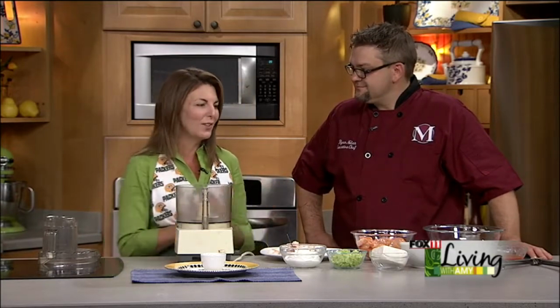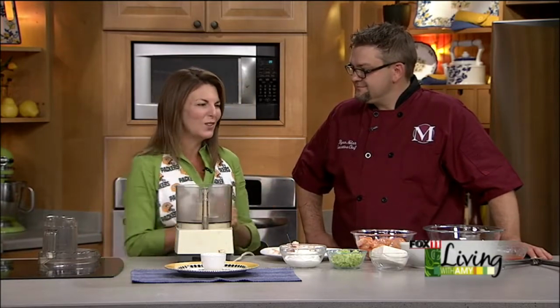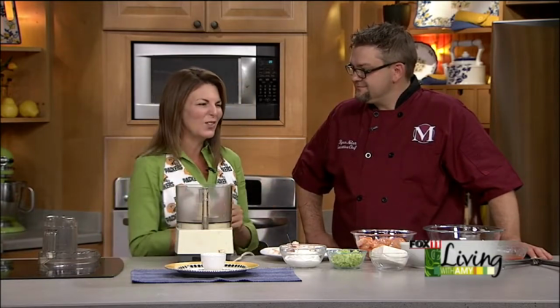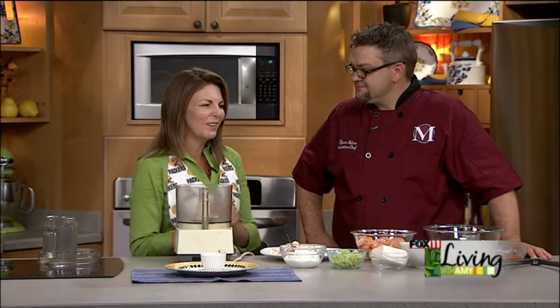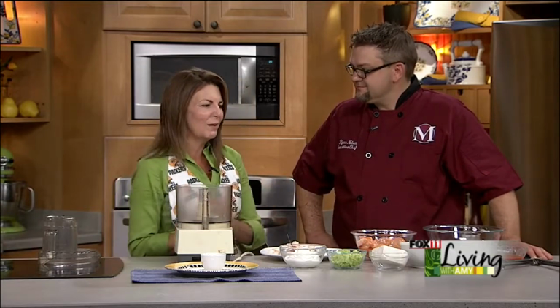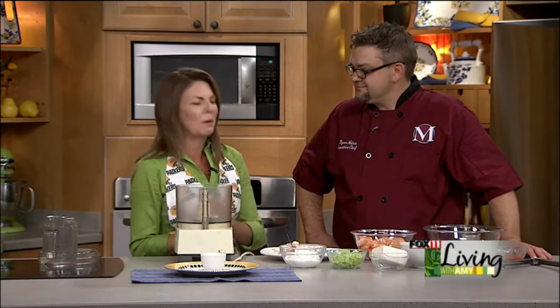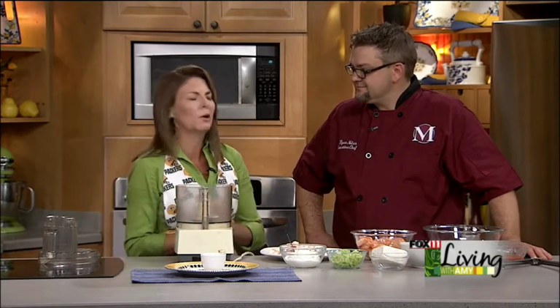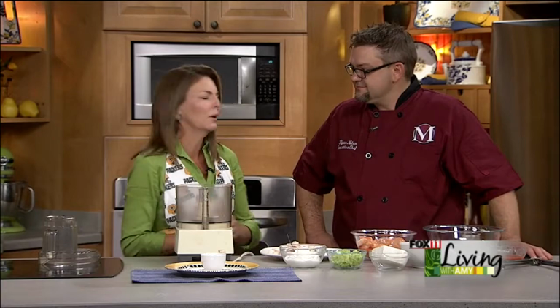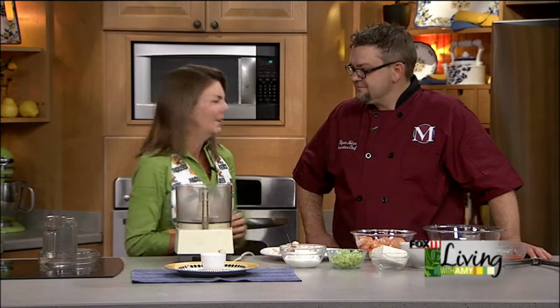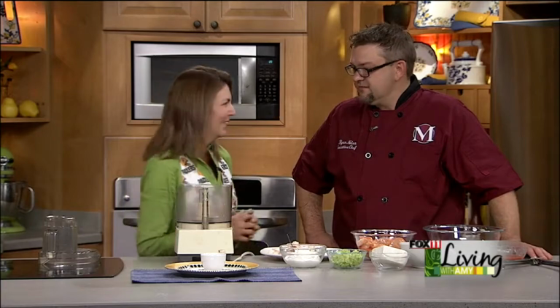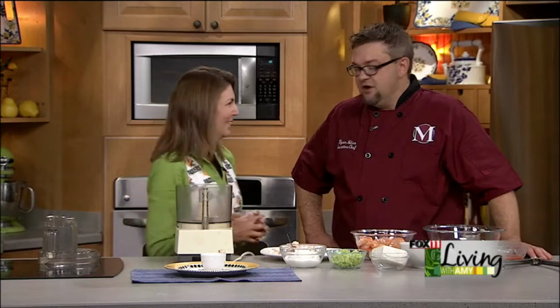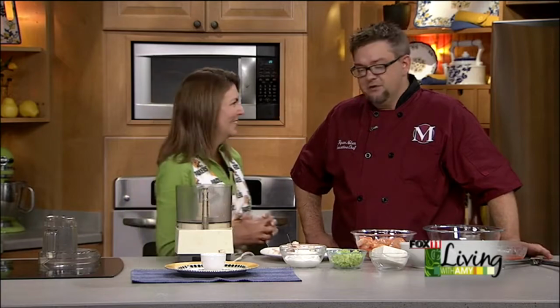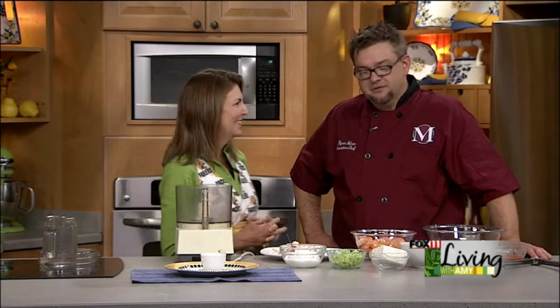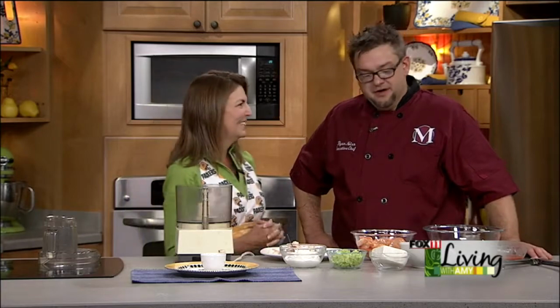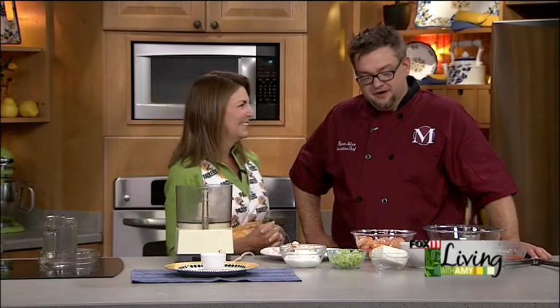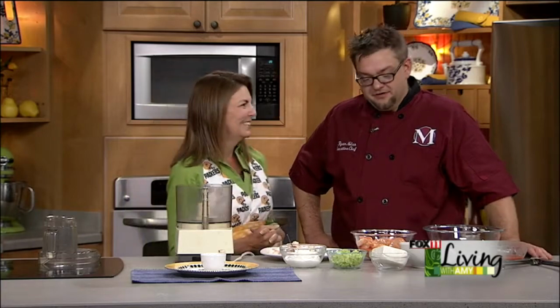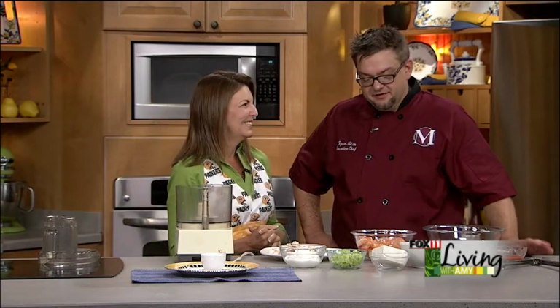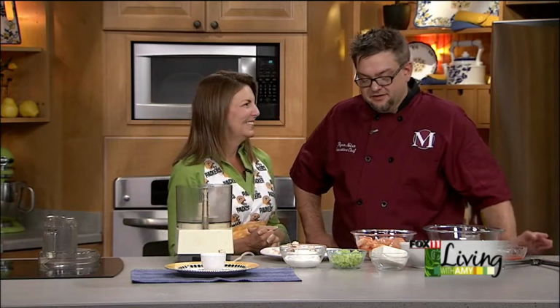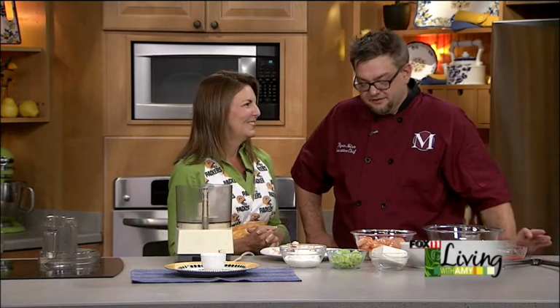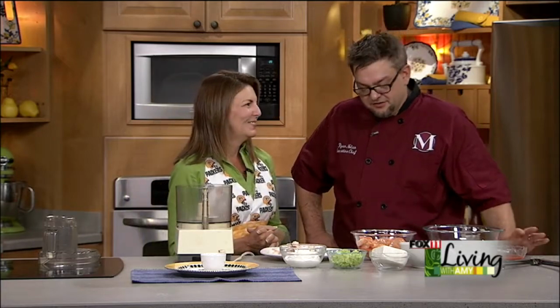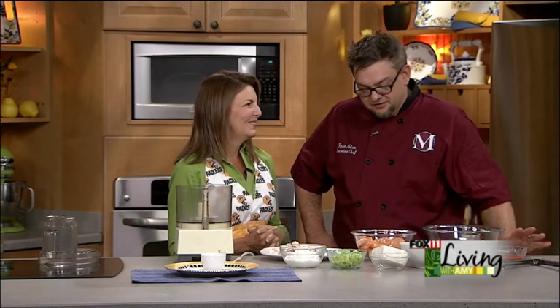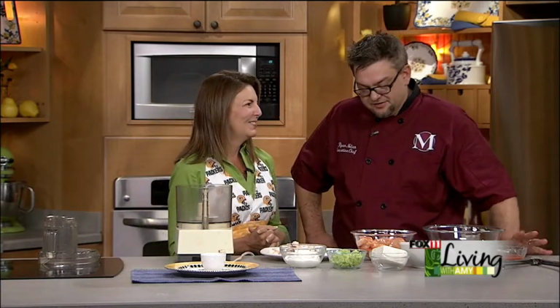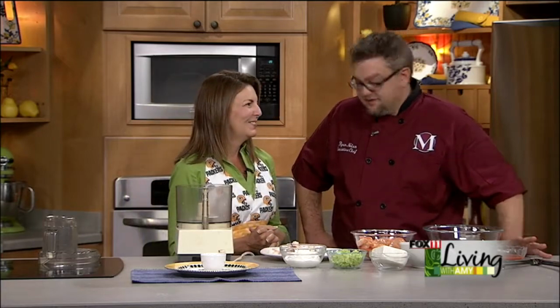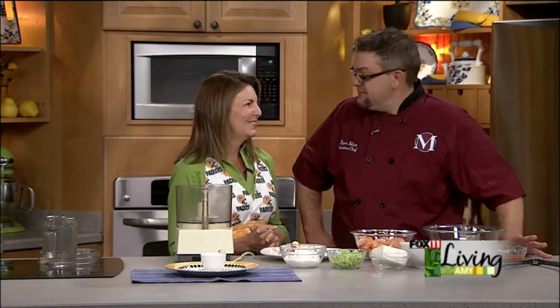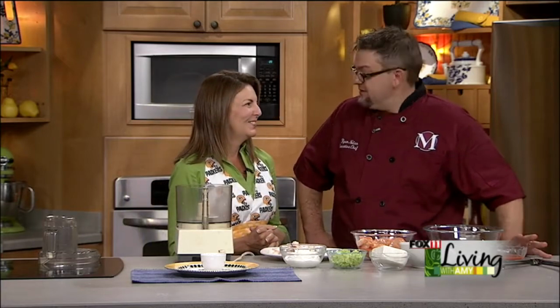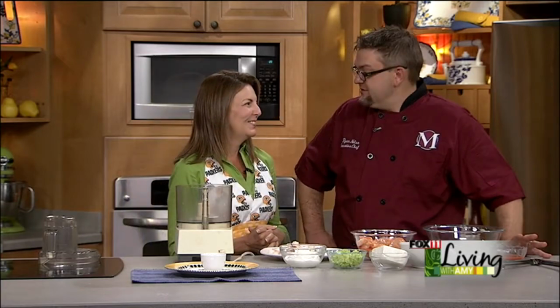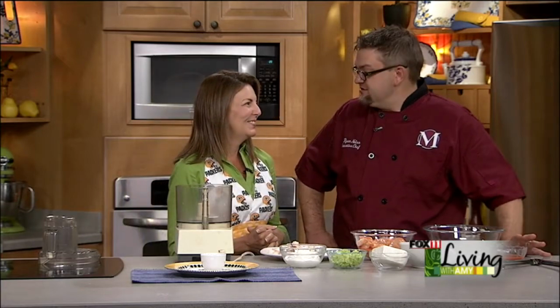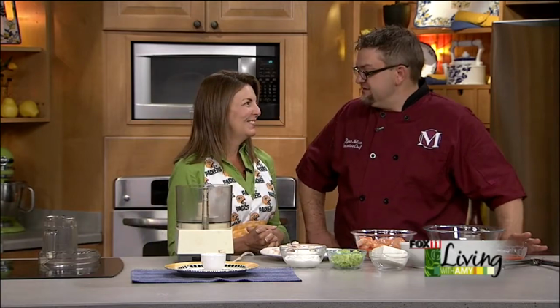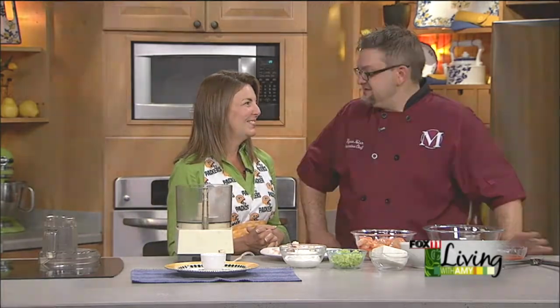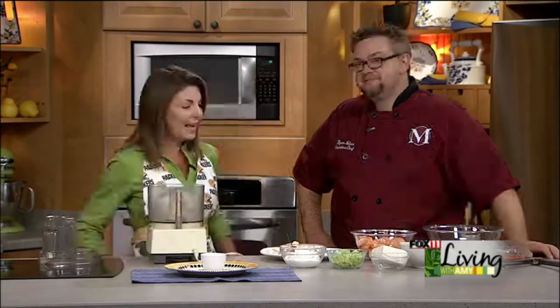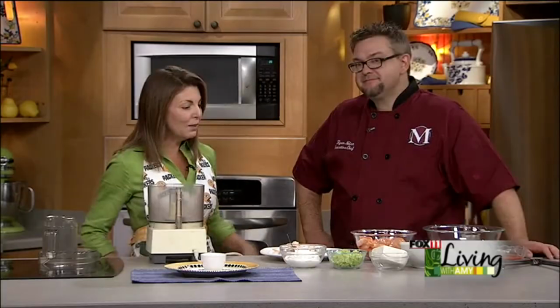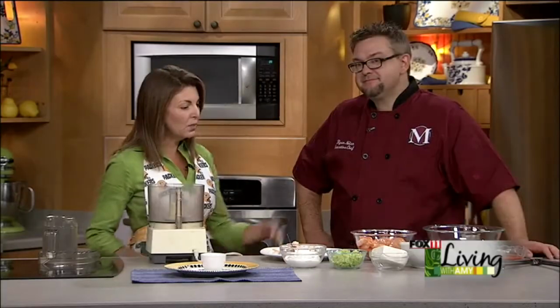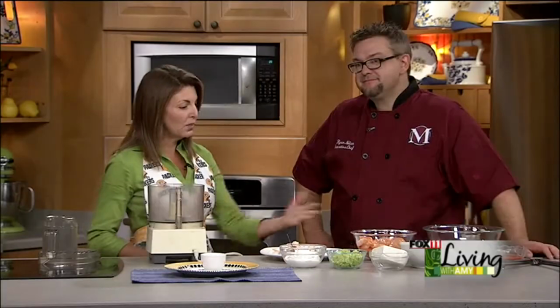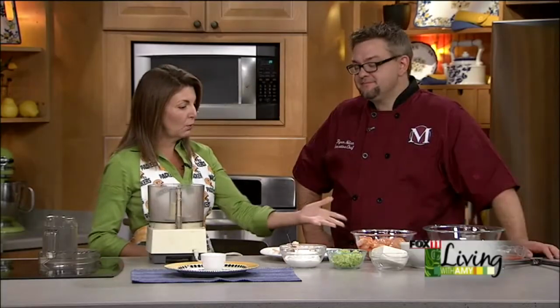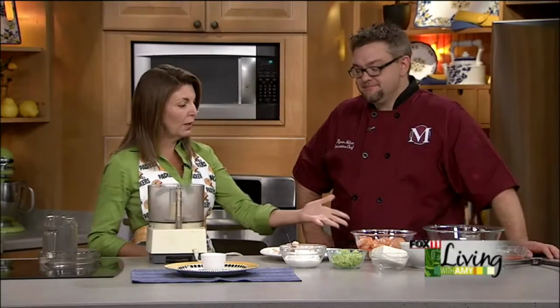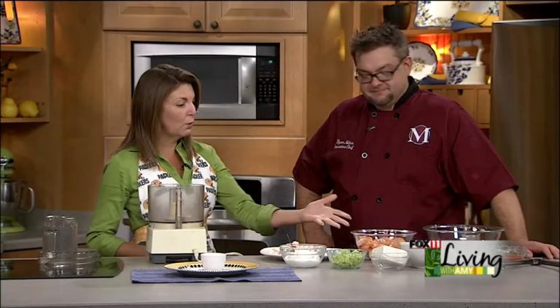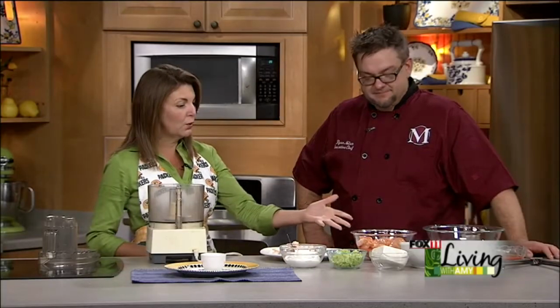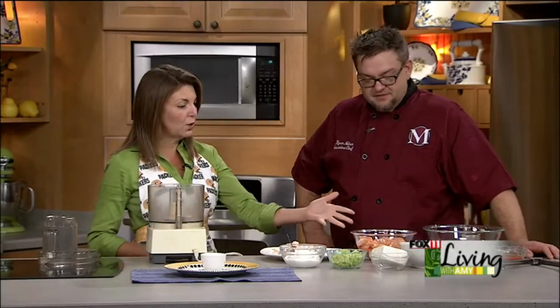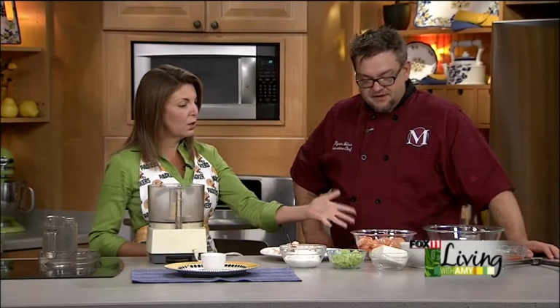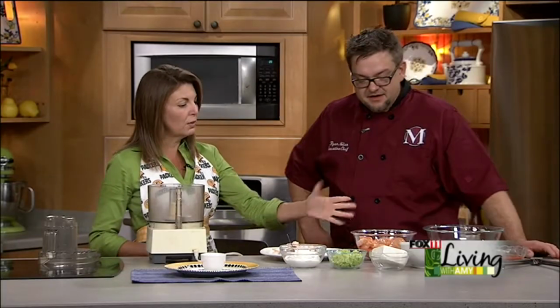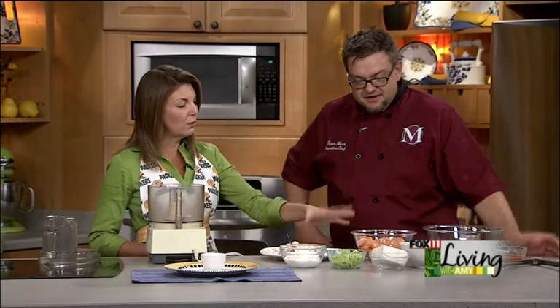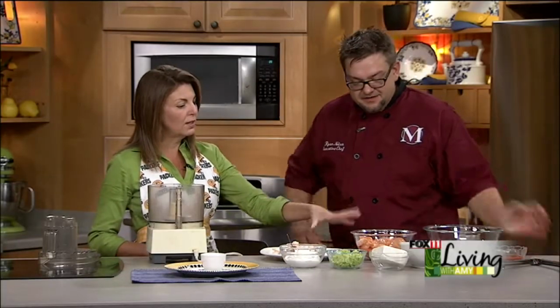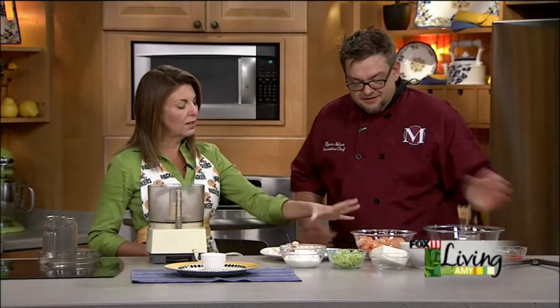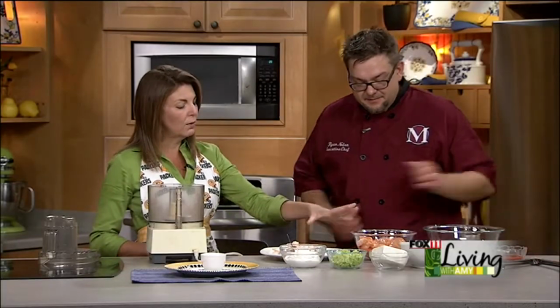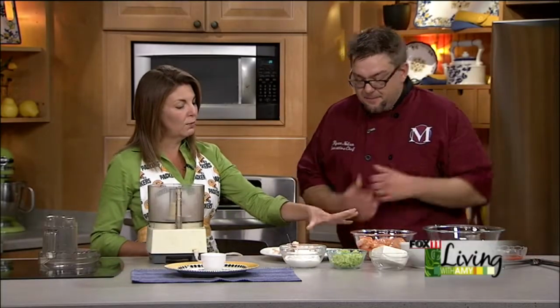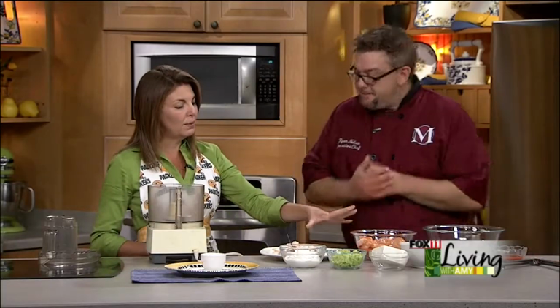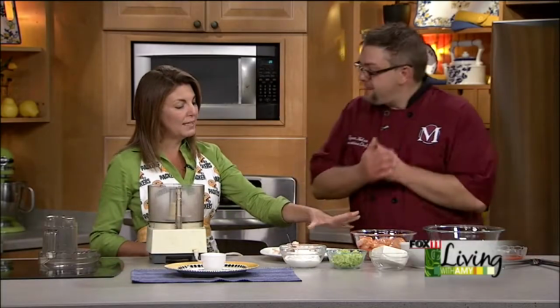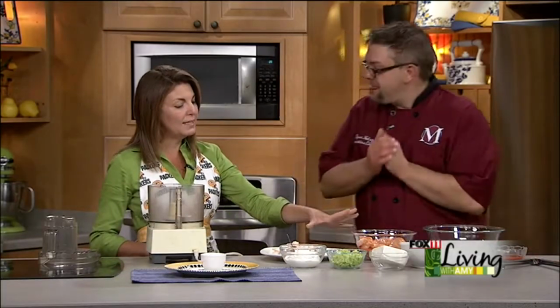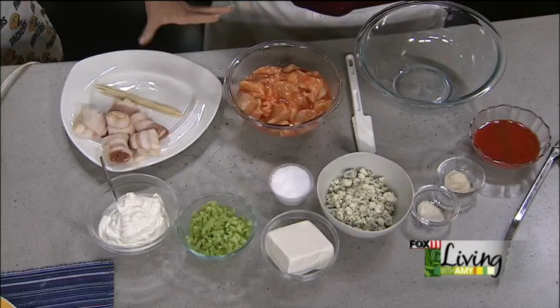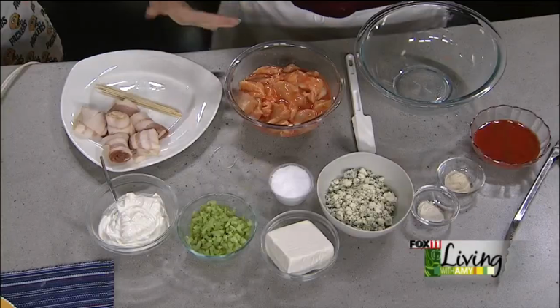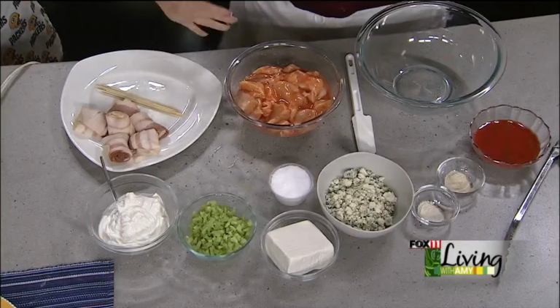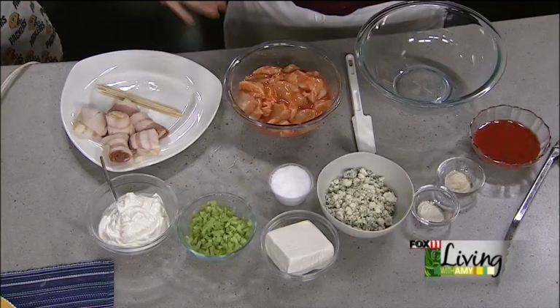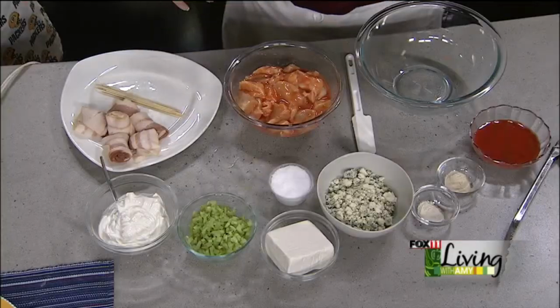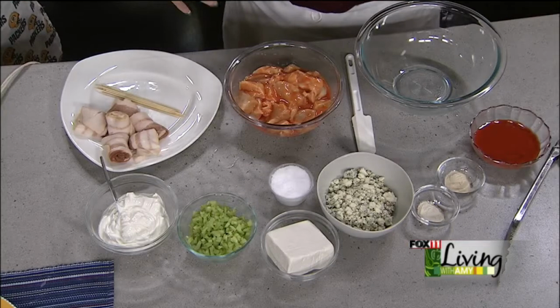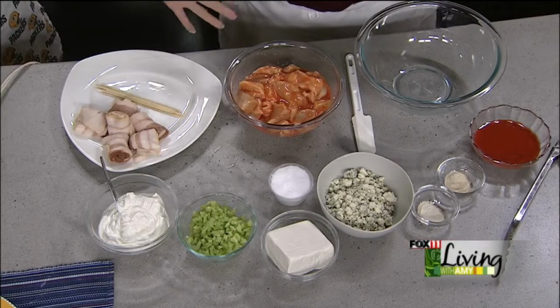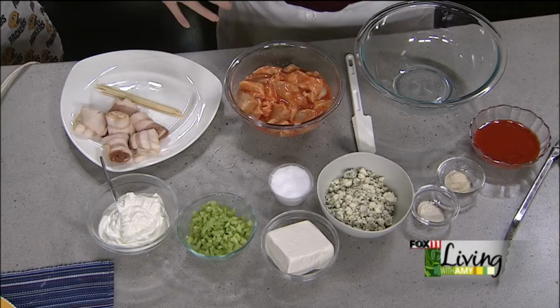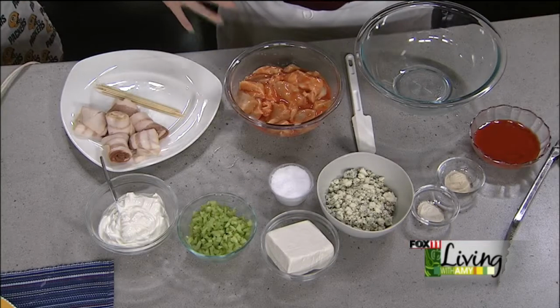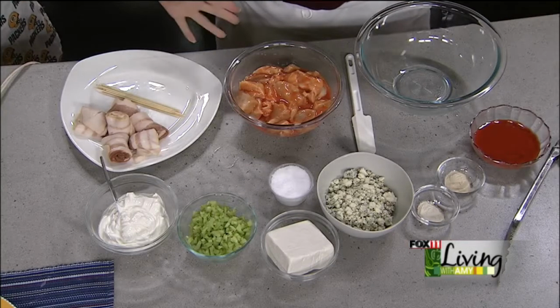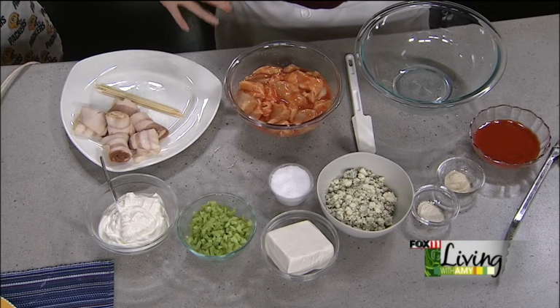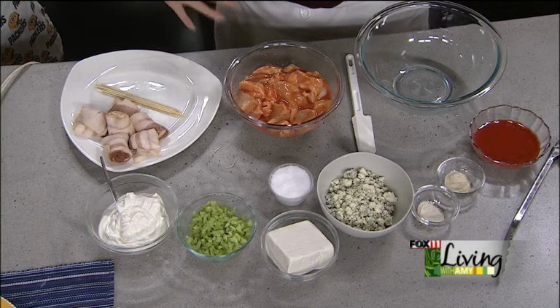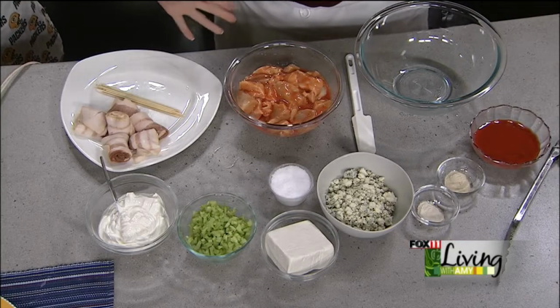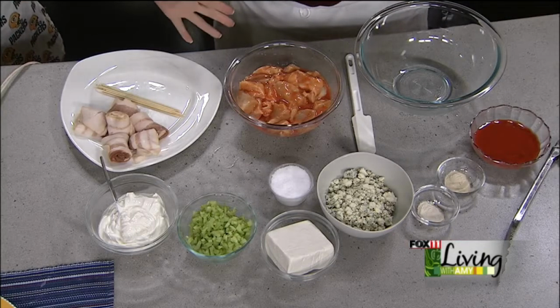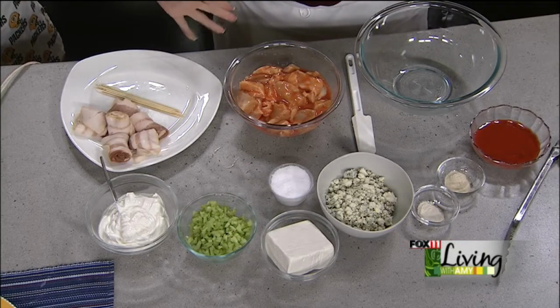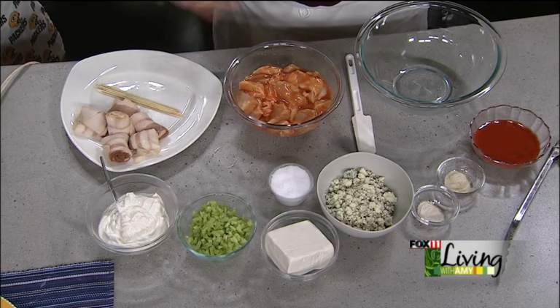I love game day munchies — I don't think there's anything better. Nothing better than game day munchies. That looks like we're starting with pieces of boneless, skinless chicken breast.